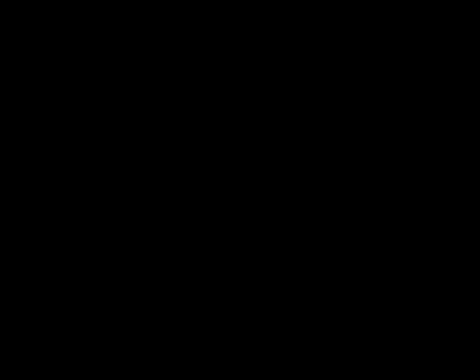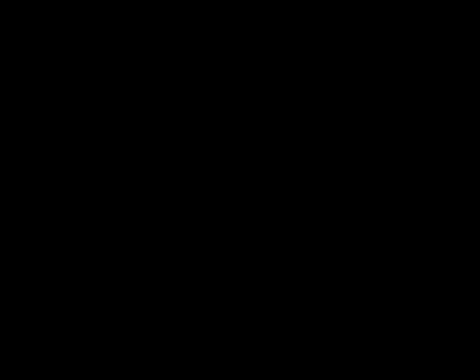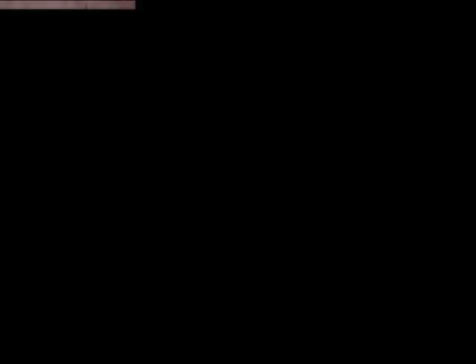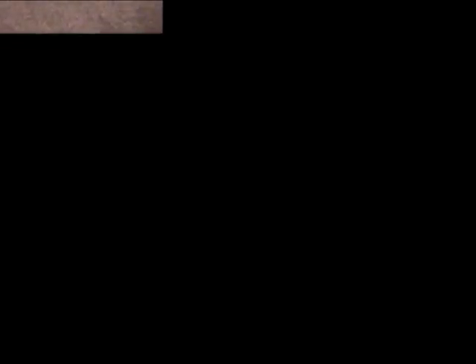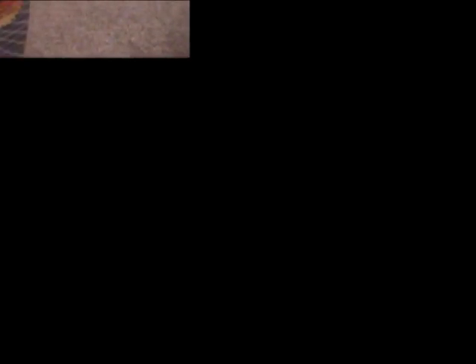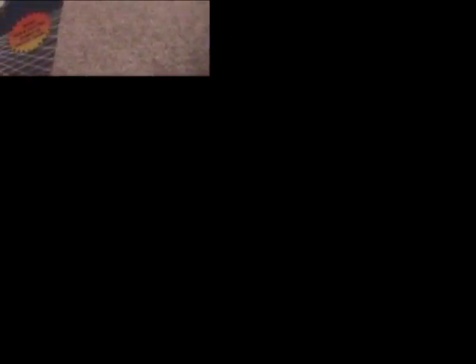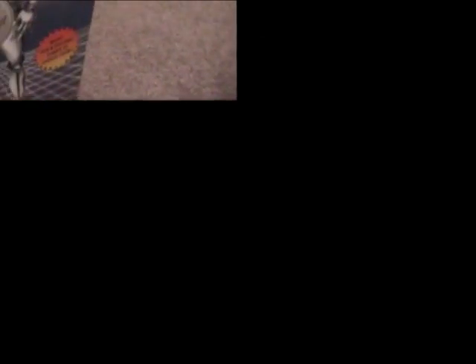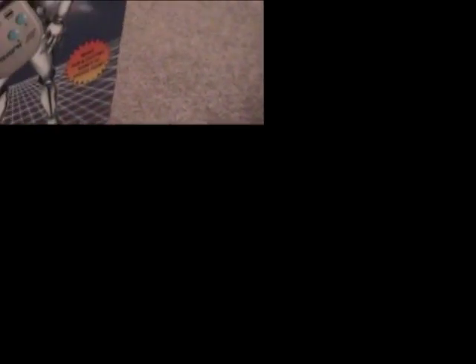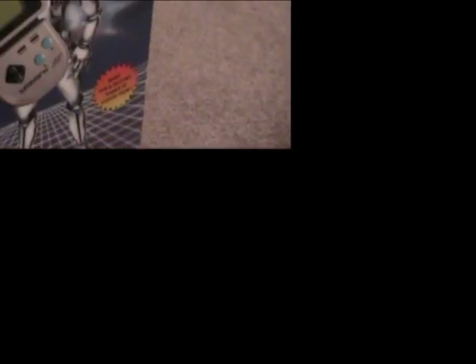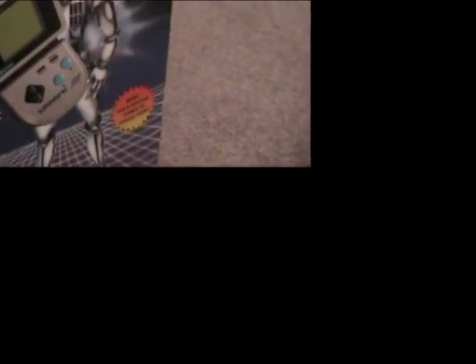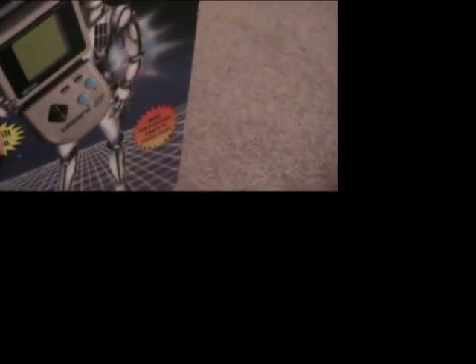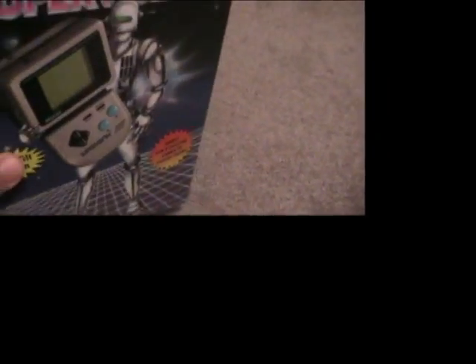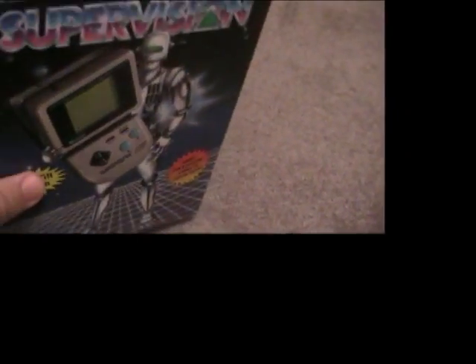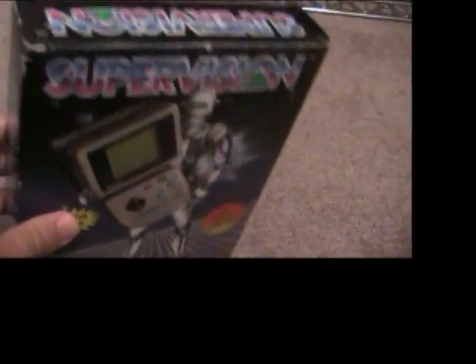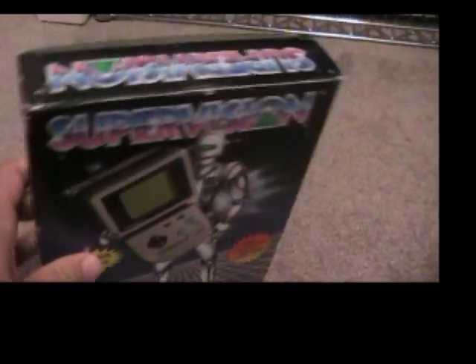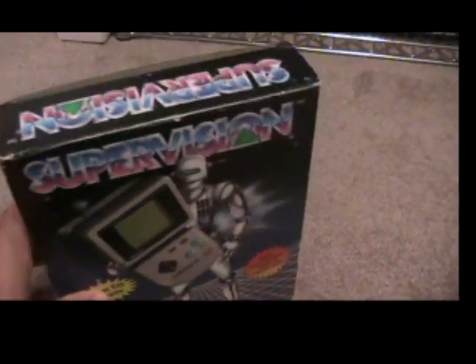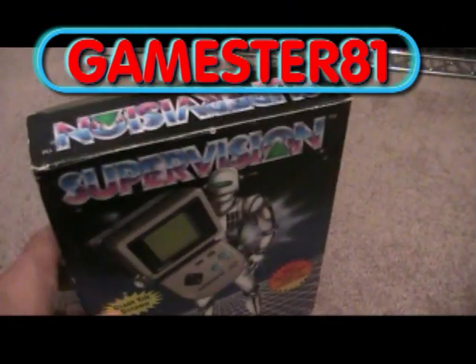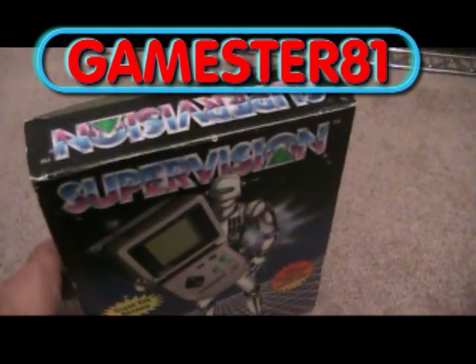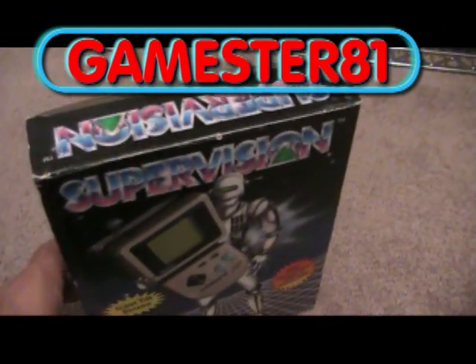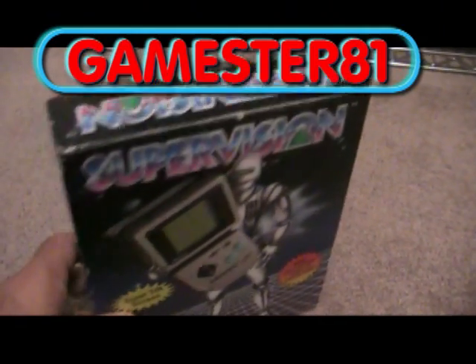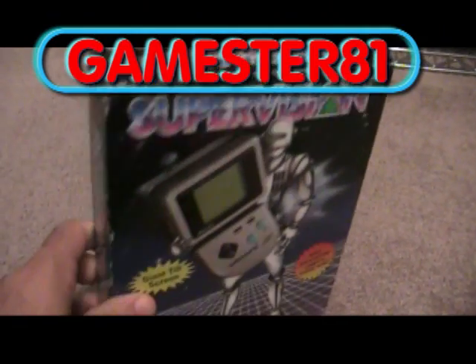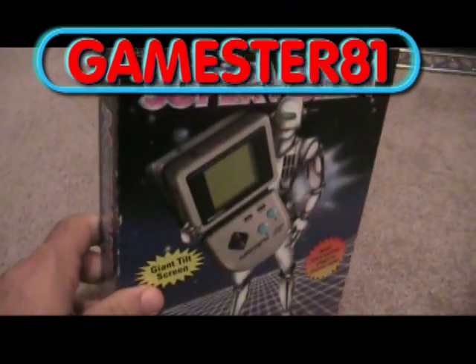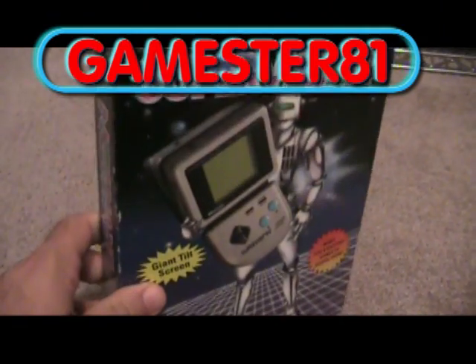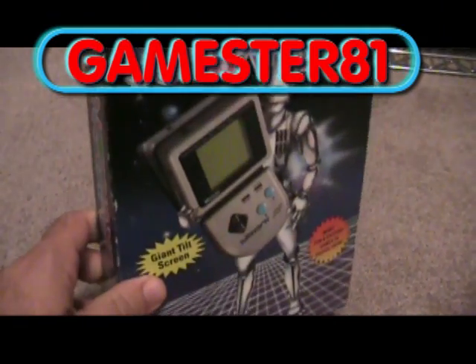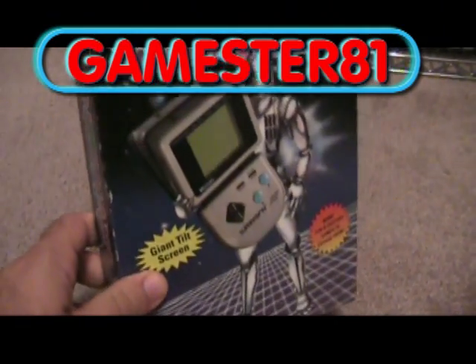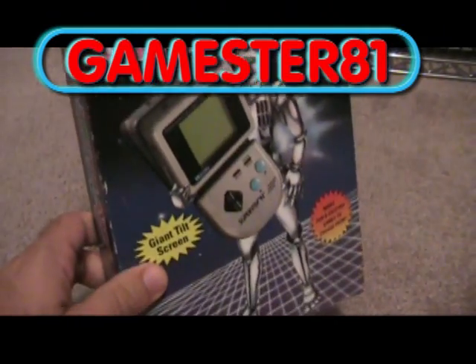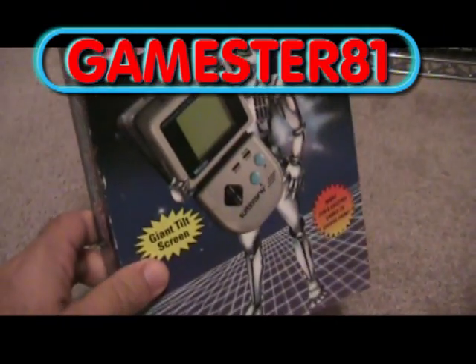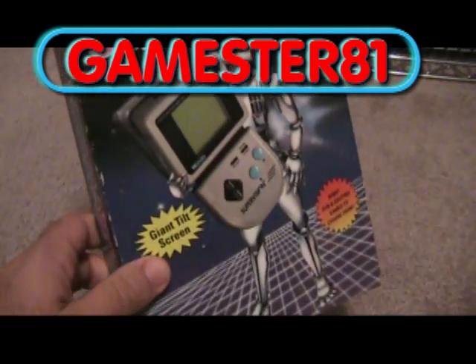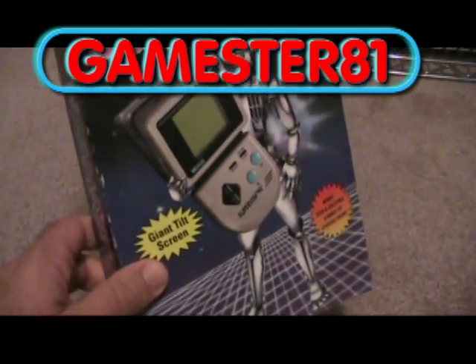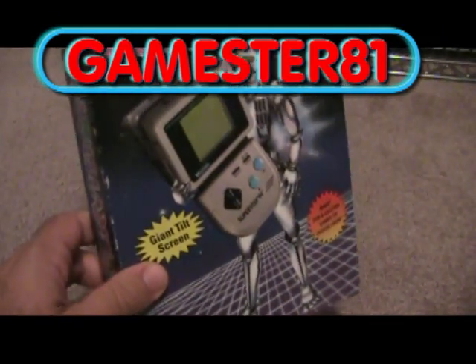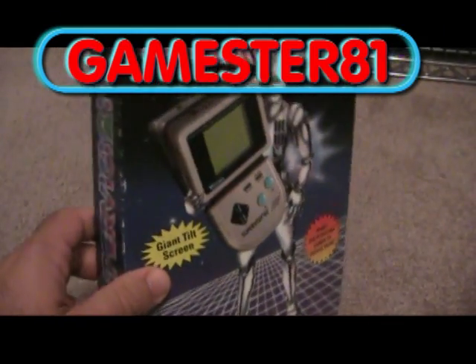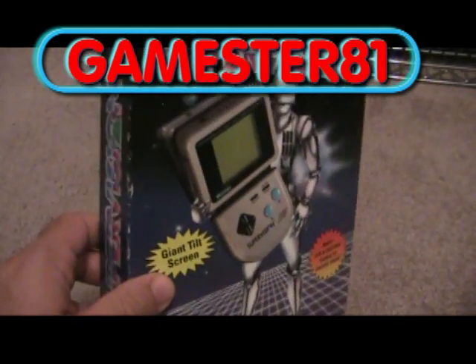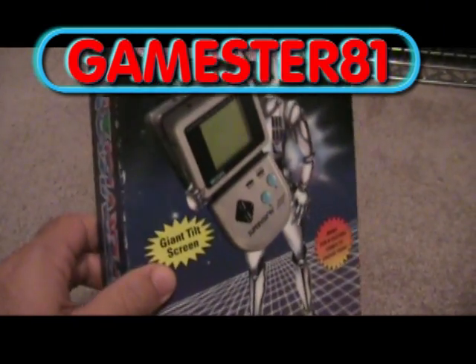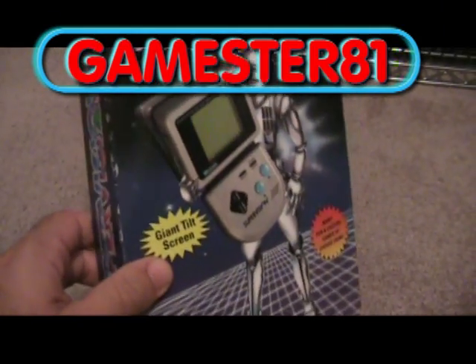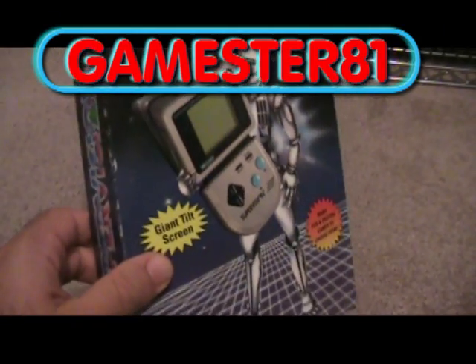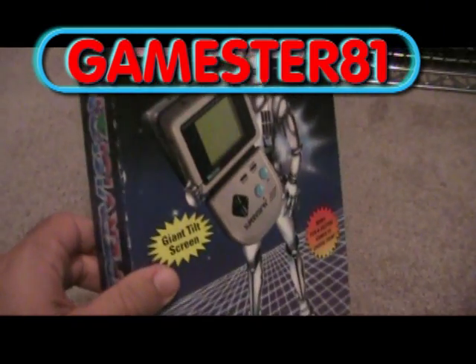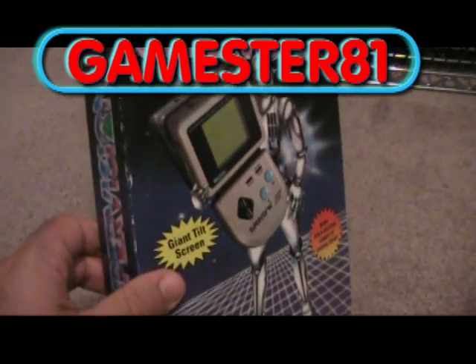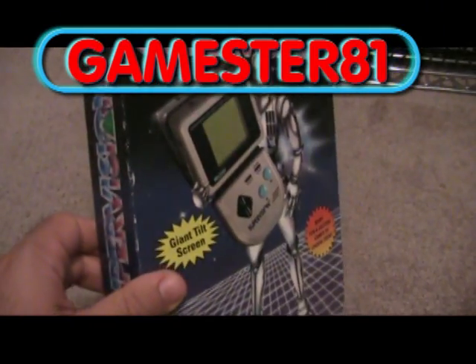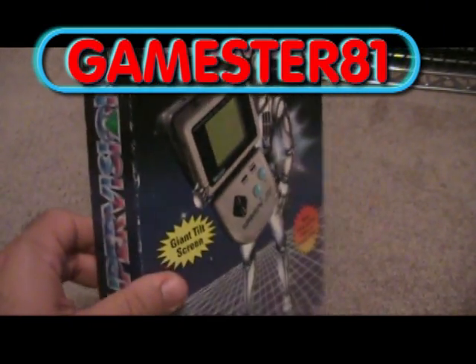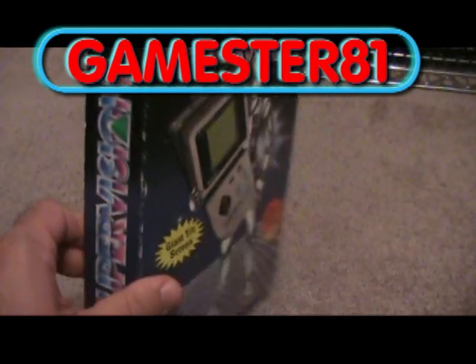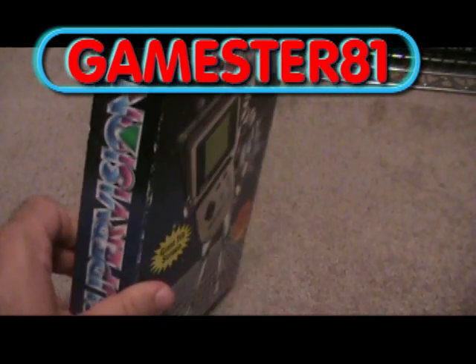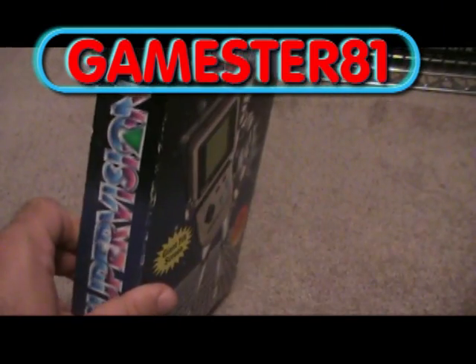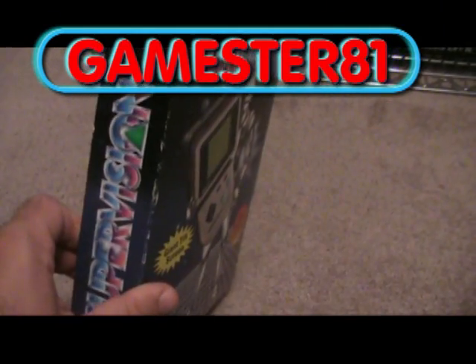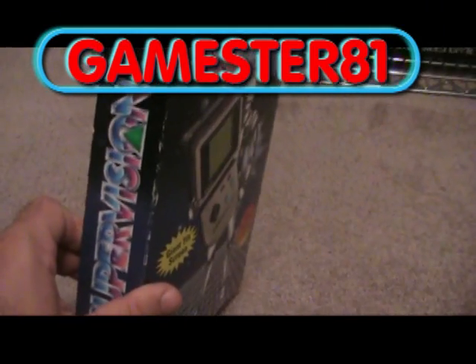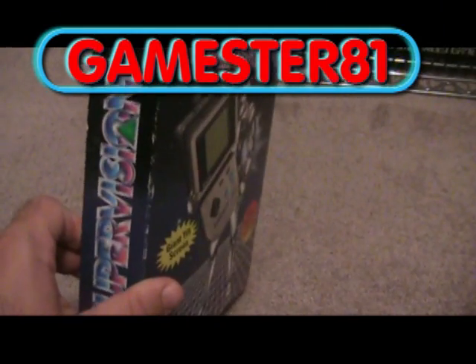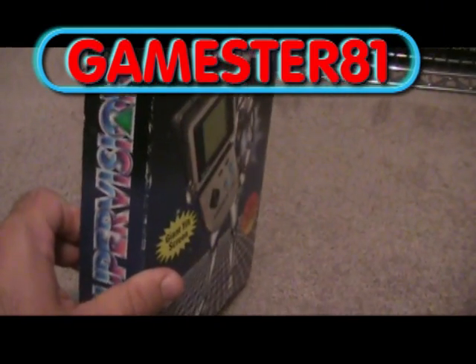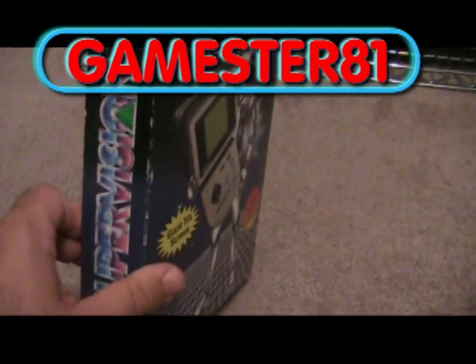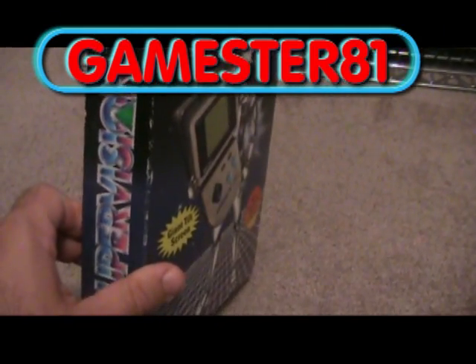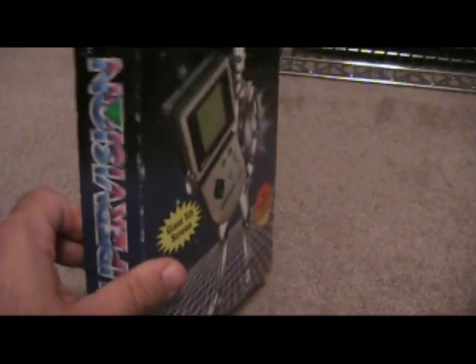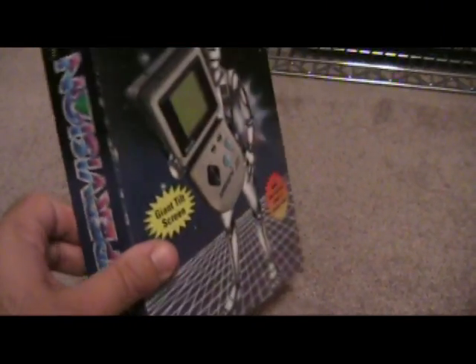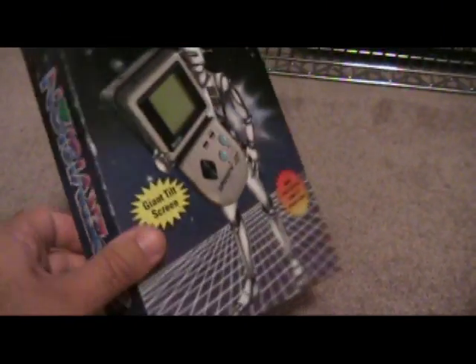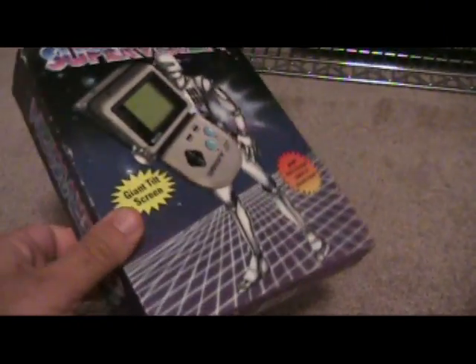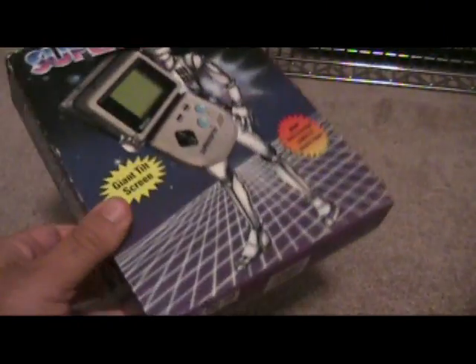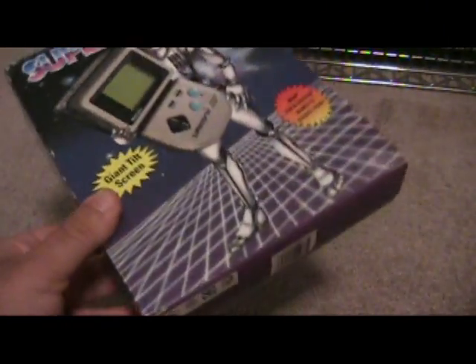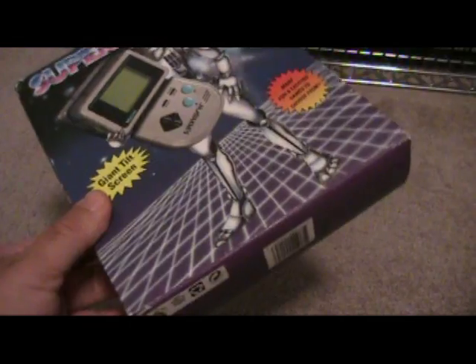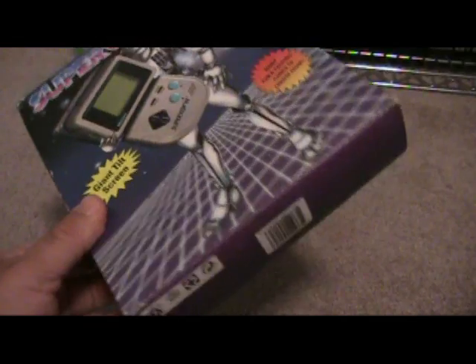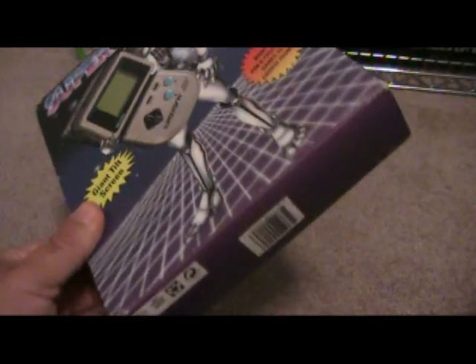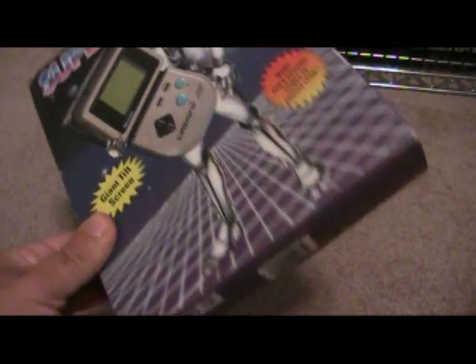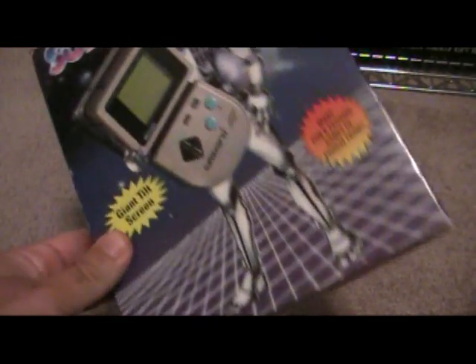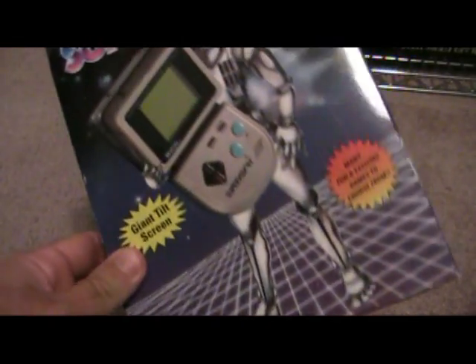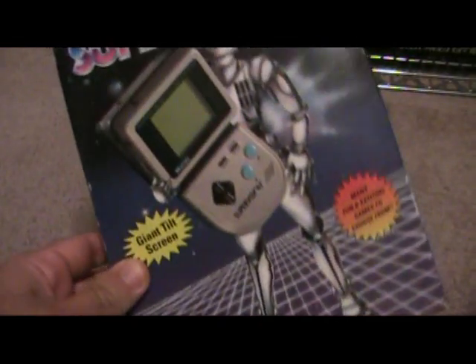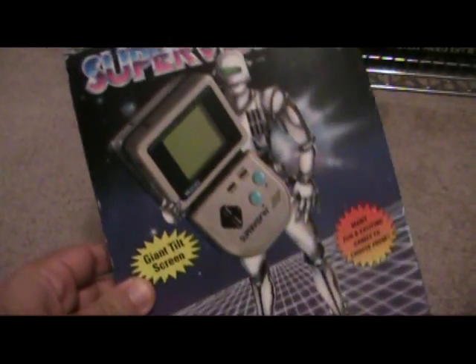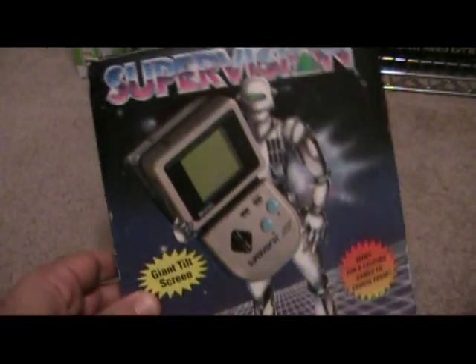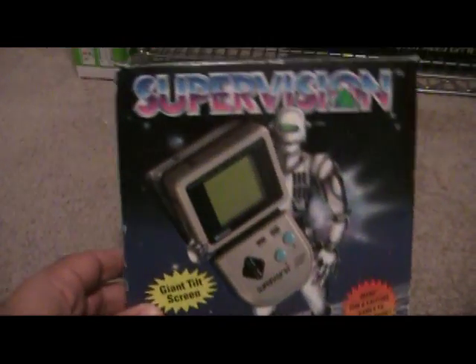Hey YouTube, how's it going? This is GameStray81. I just want to do a quick video here, a review on this interesting system that not many gamers really know about.